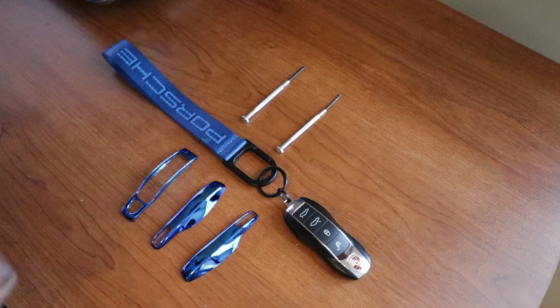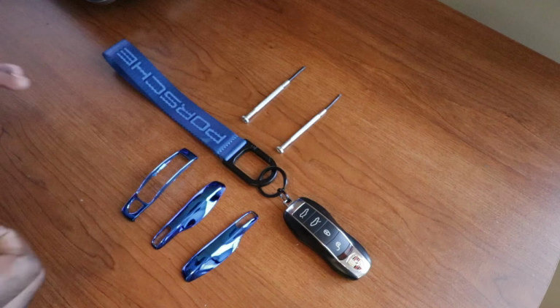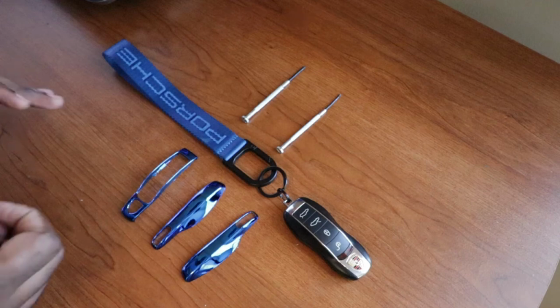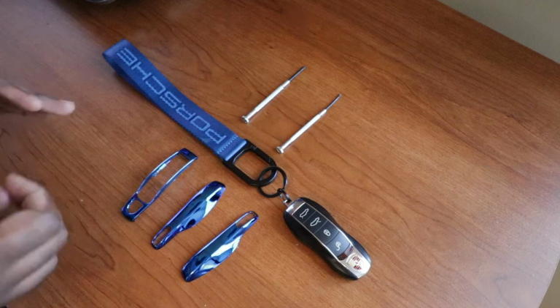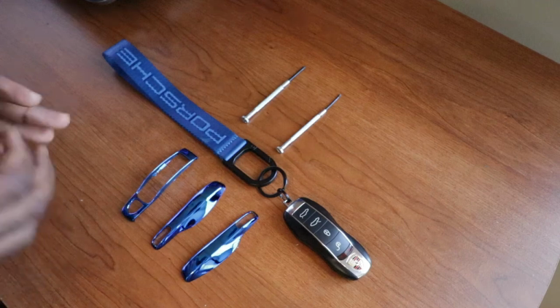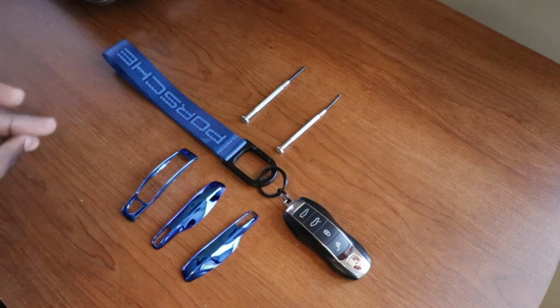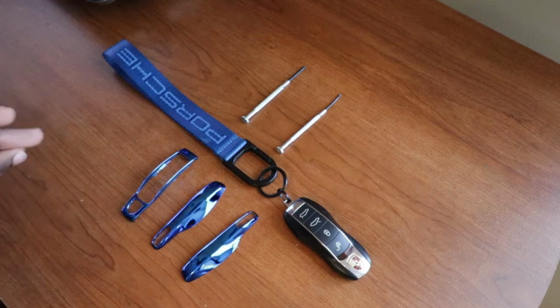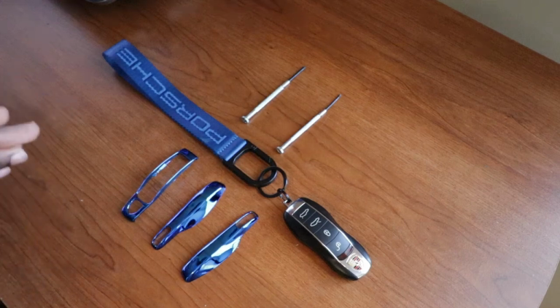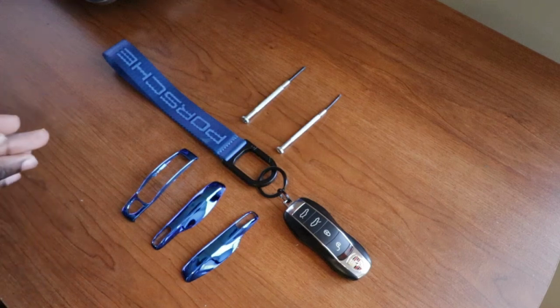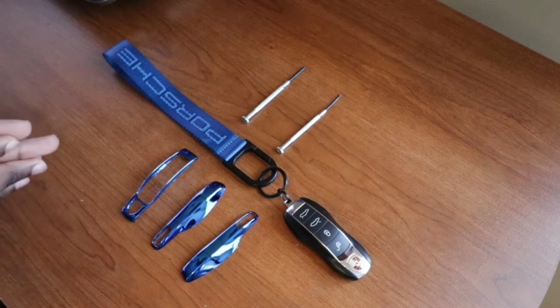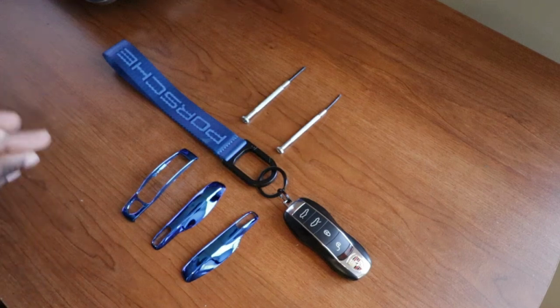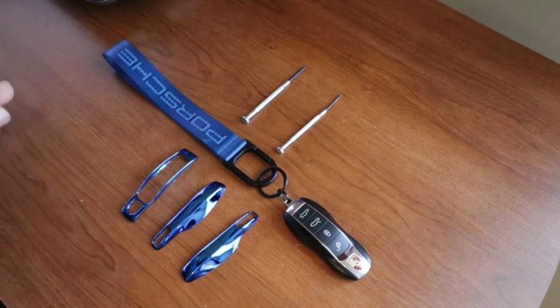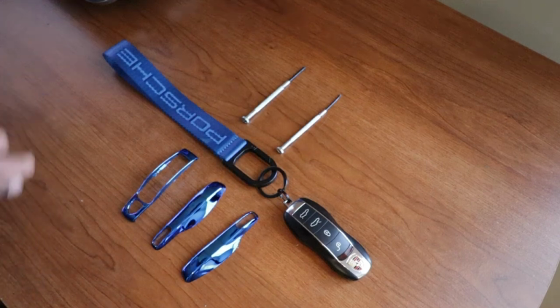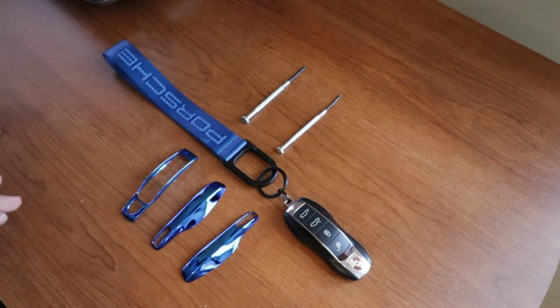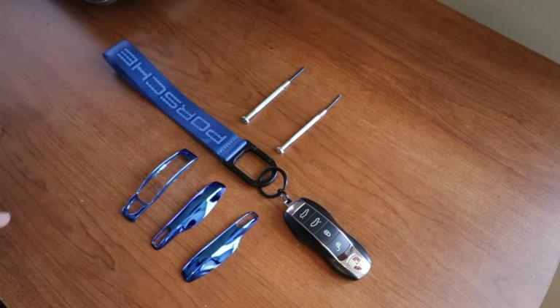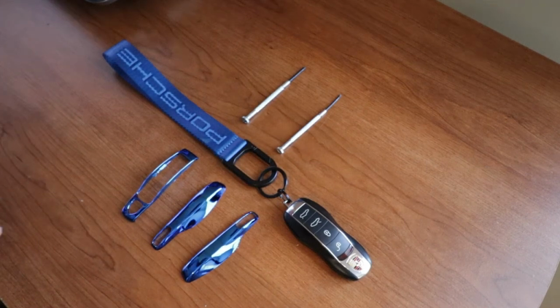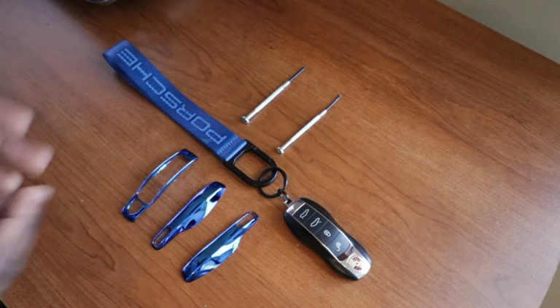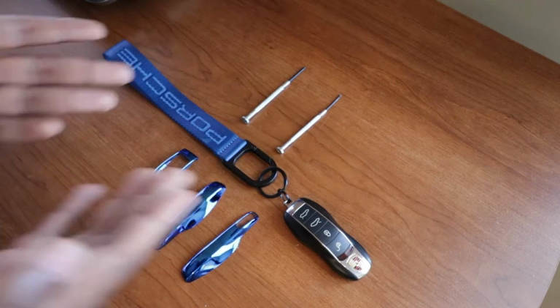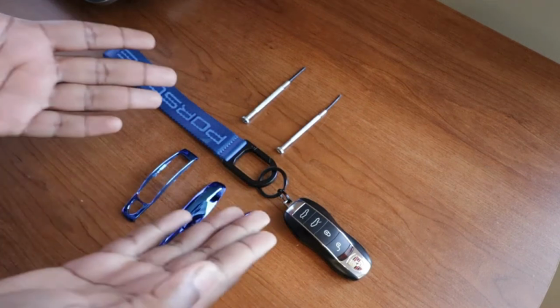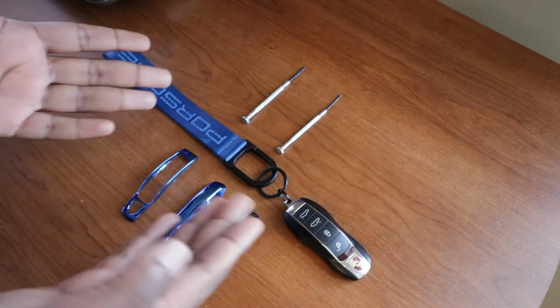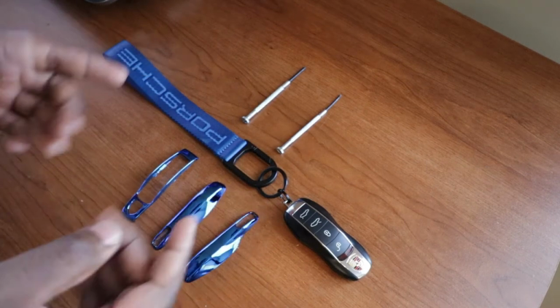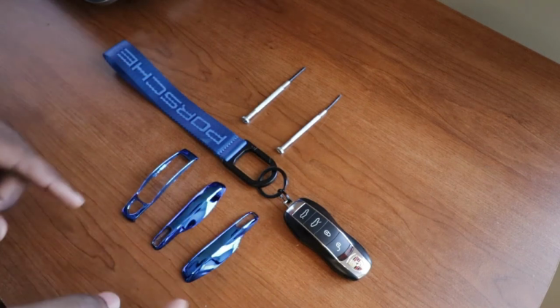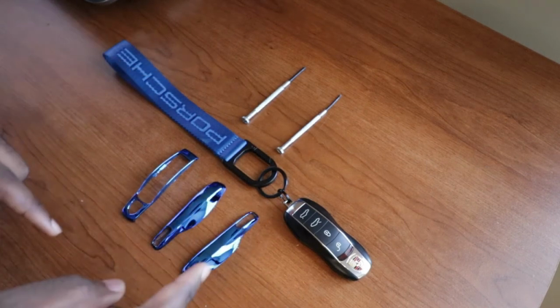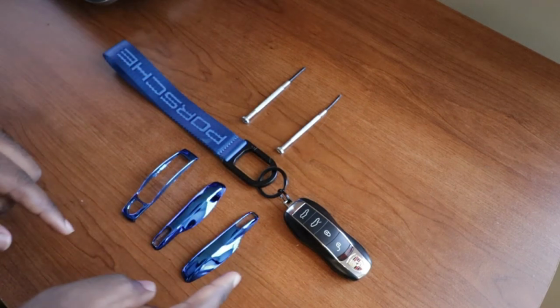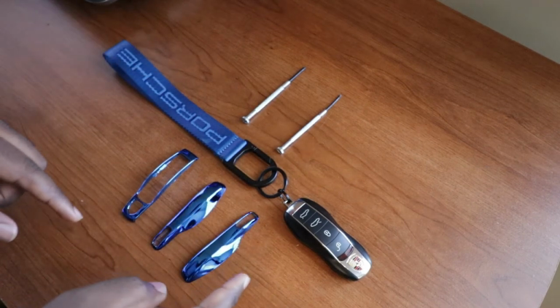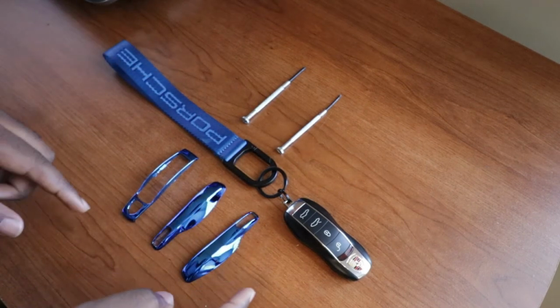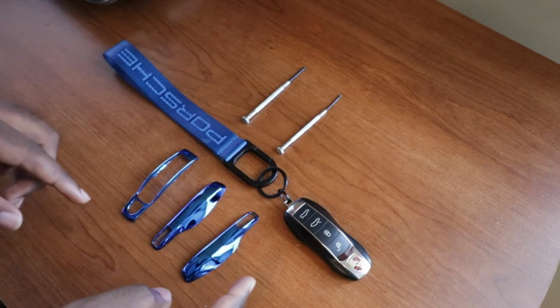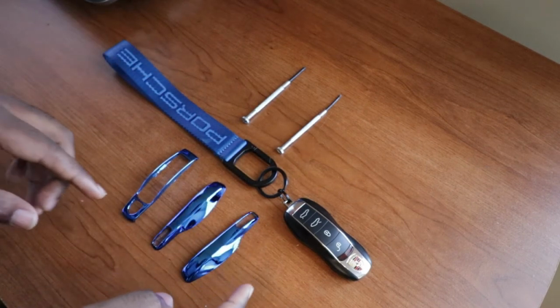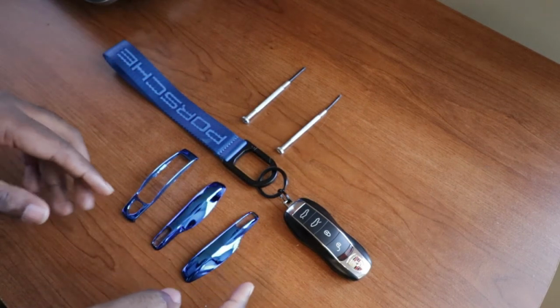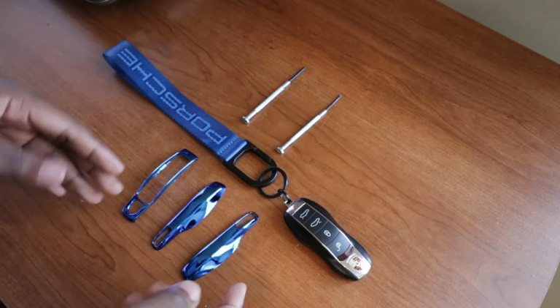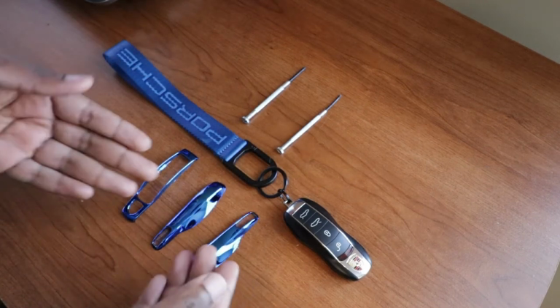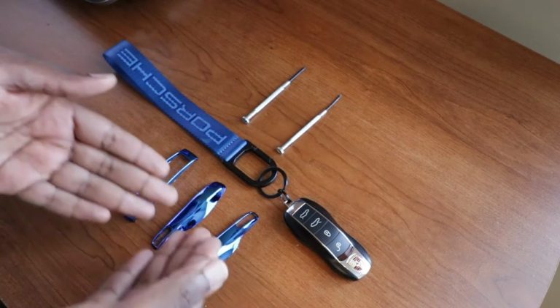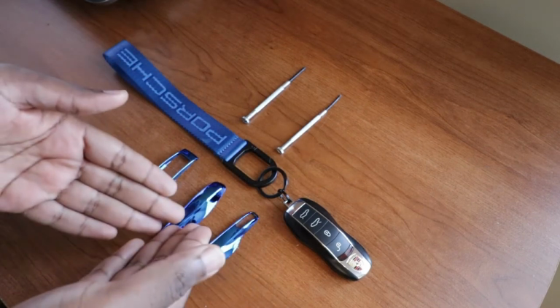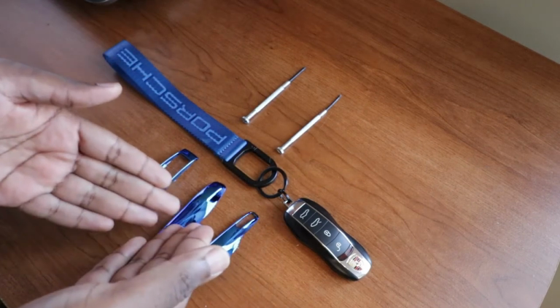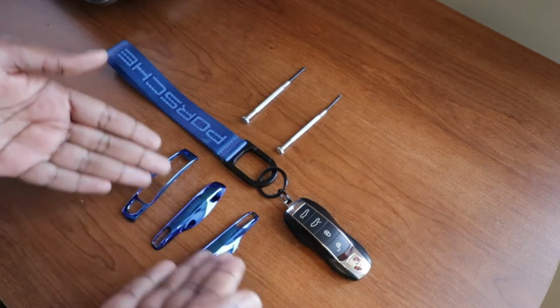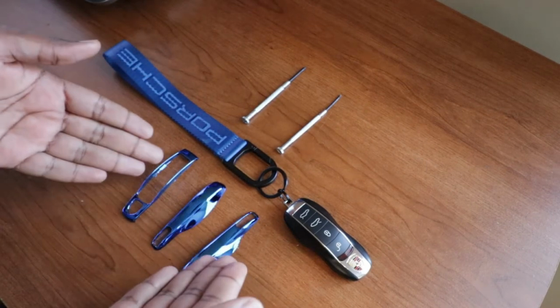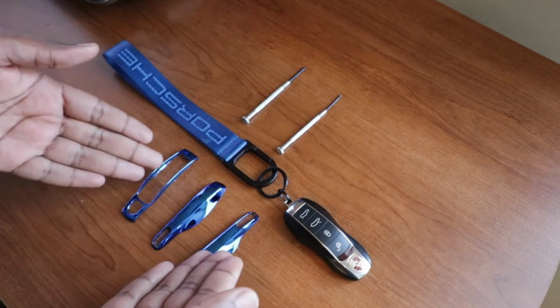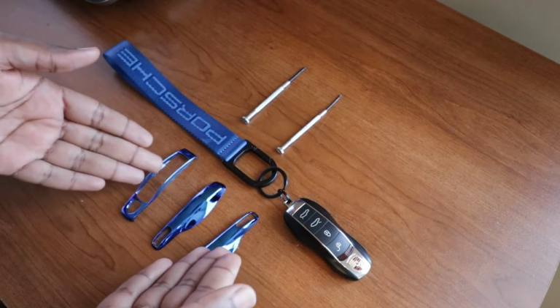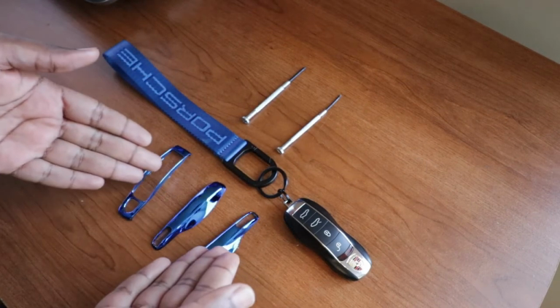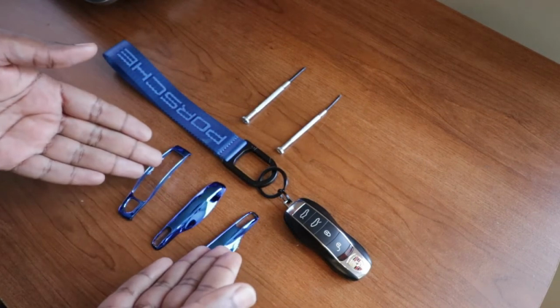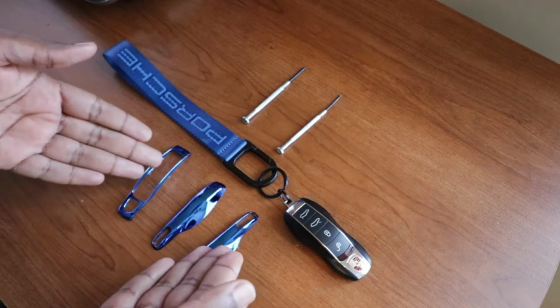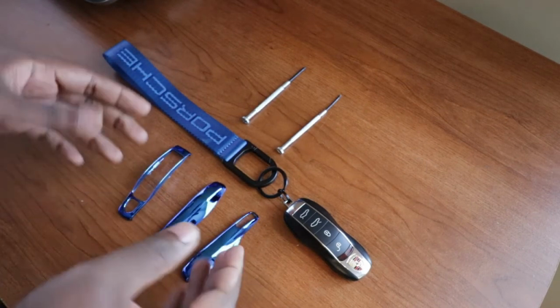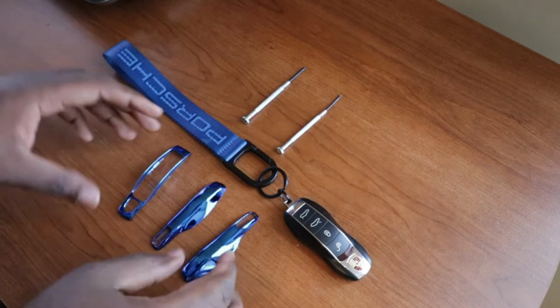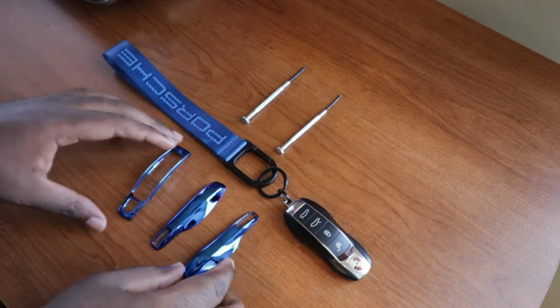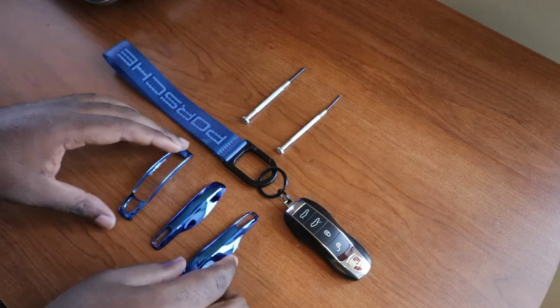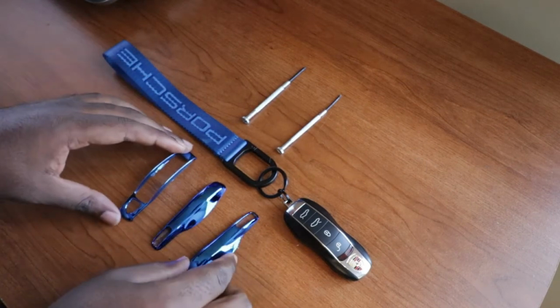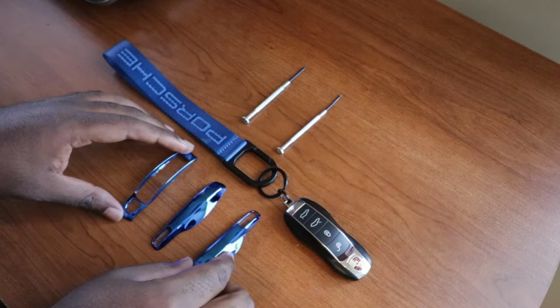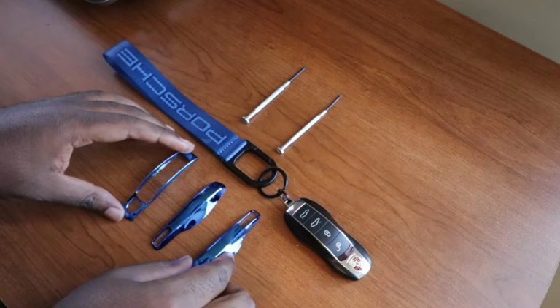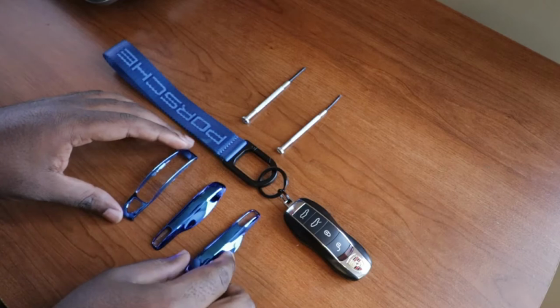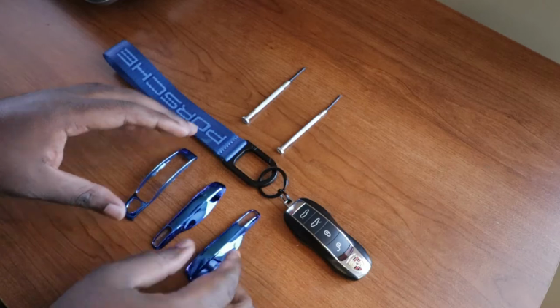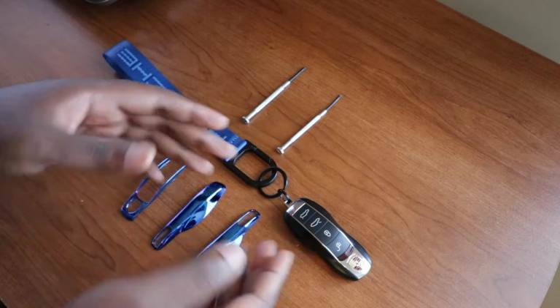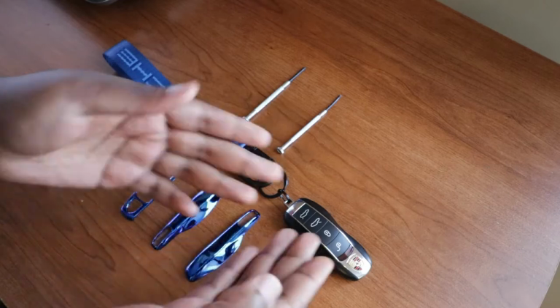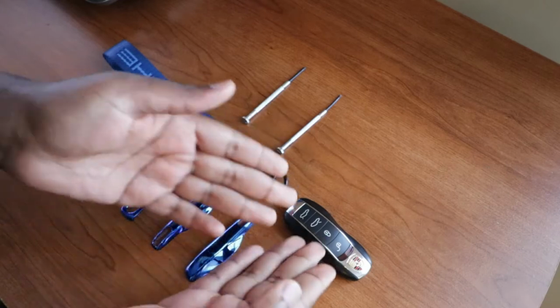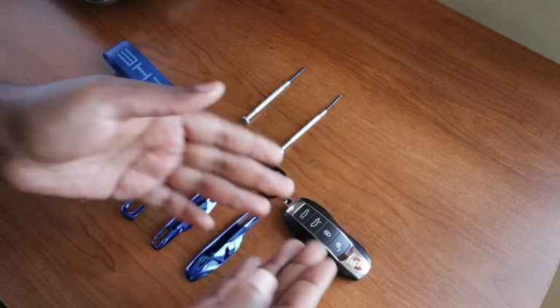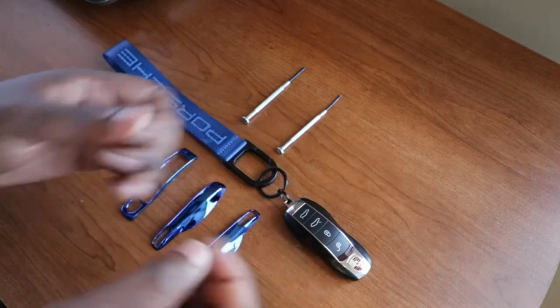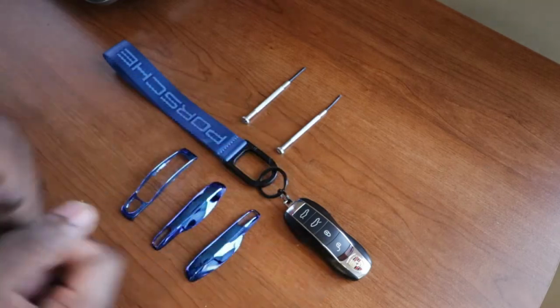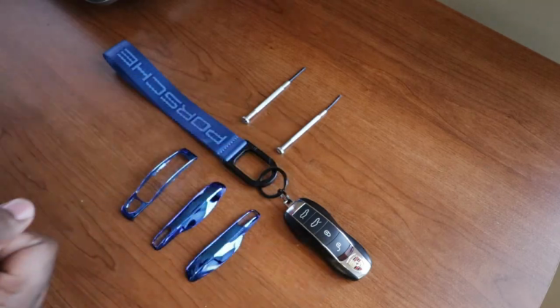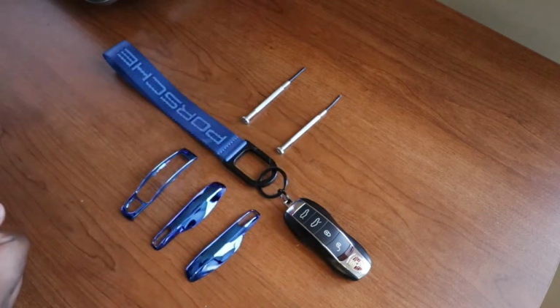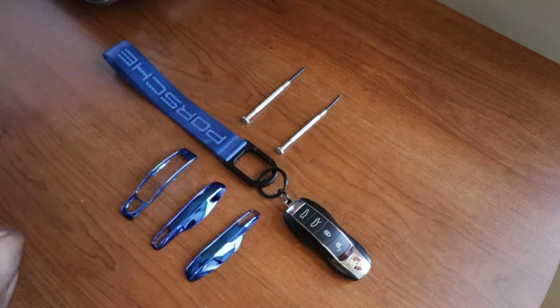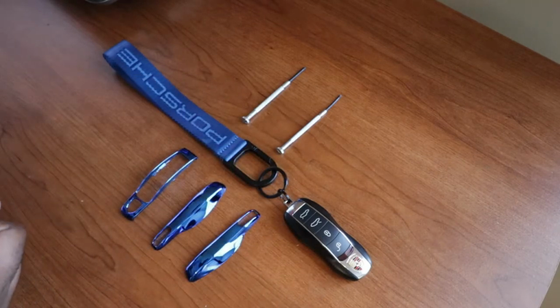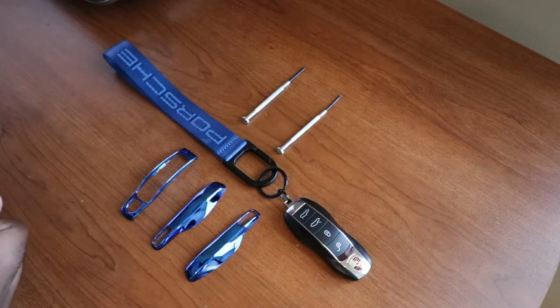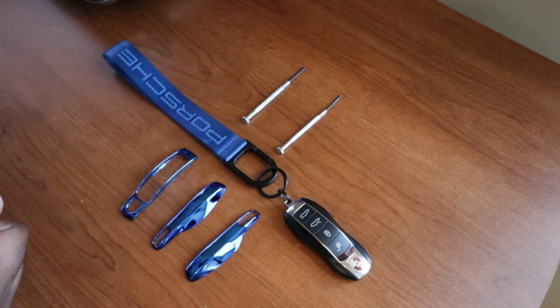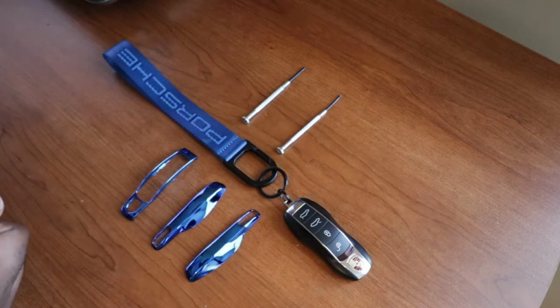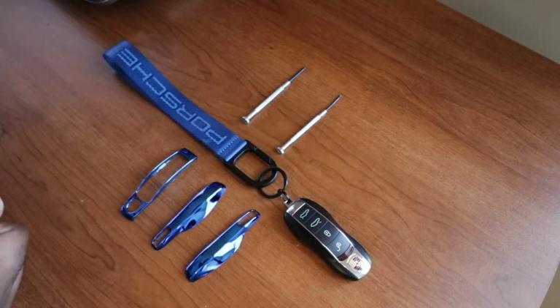Hello guys, welcome back to the channel, Theo here. Today I'm going to show you how to install these Porsche key covers into my Porsche key.